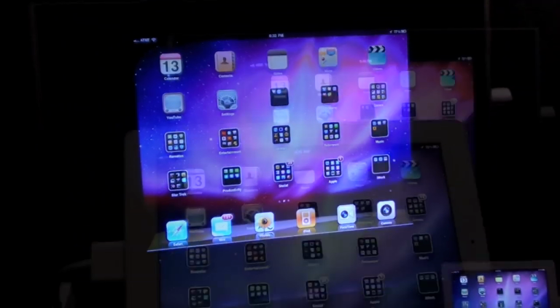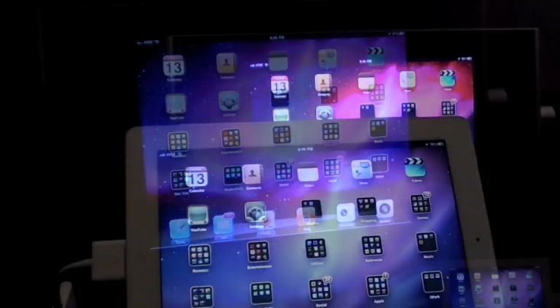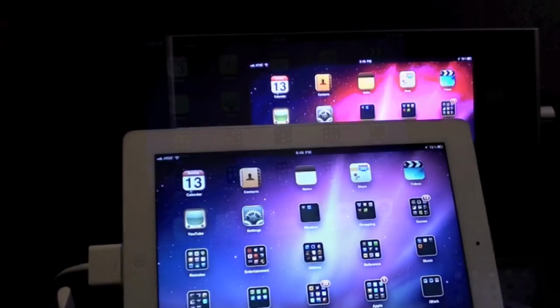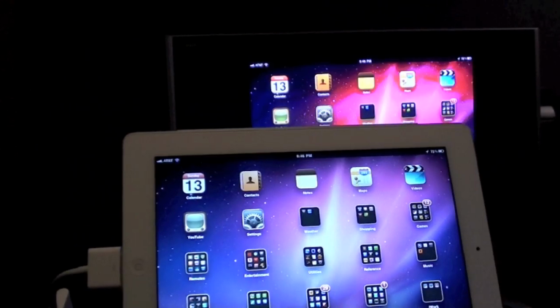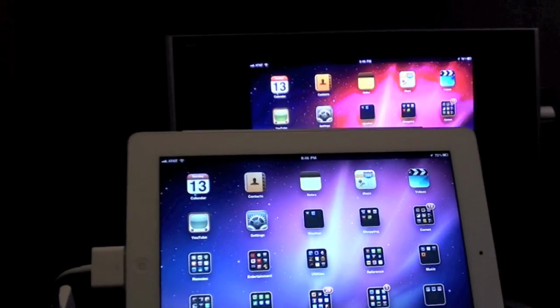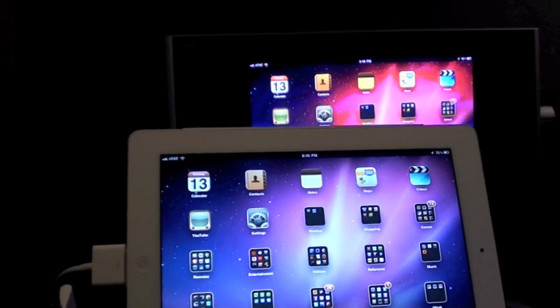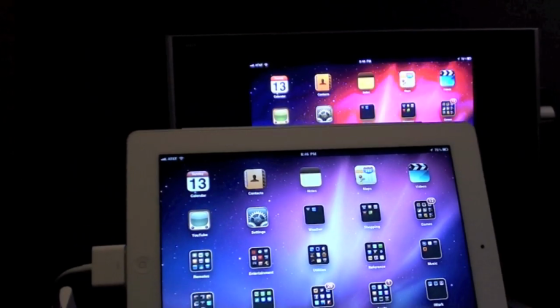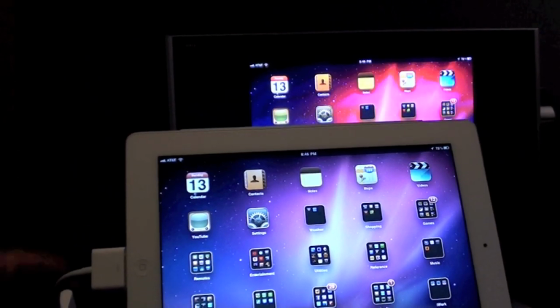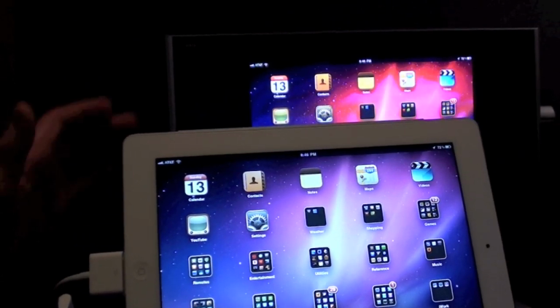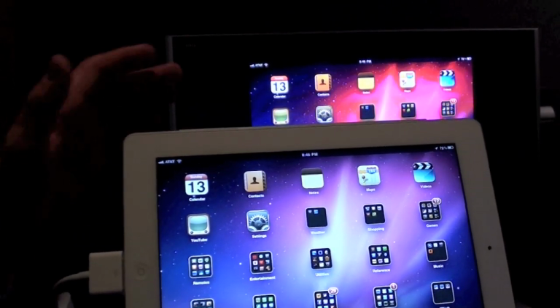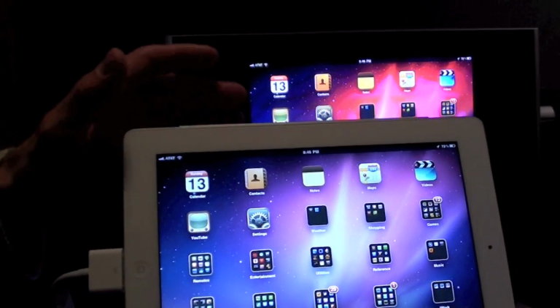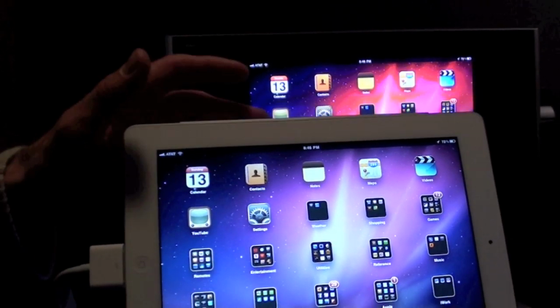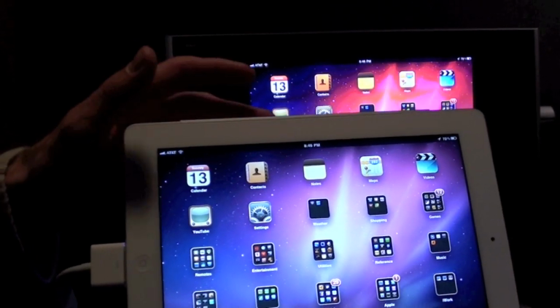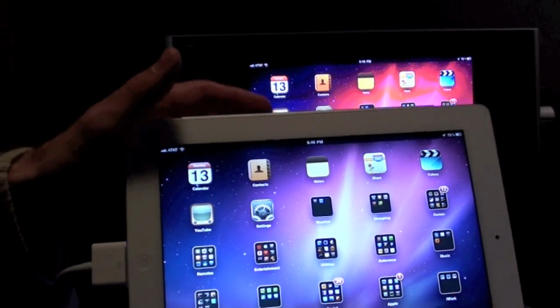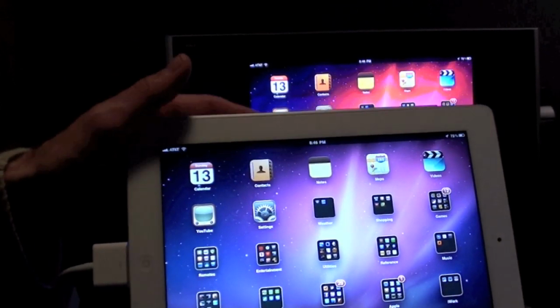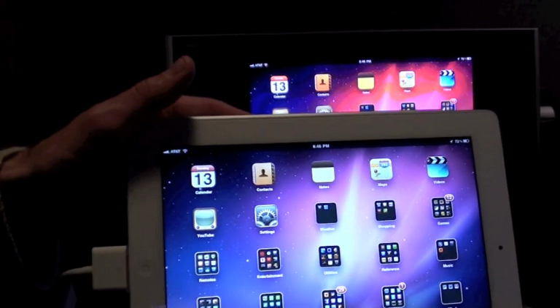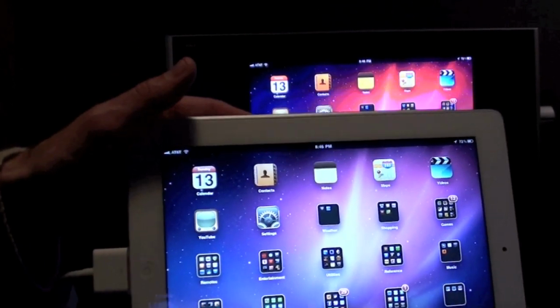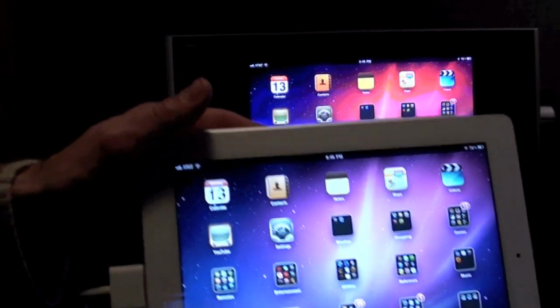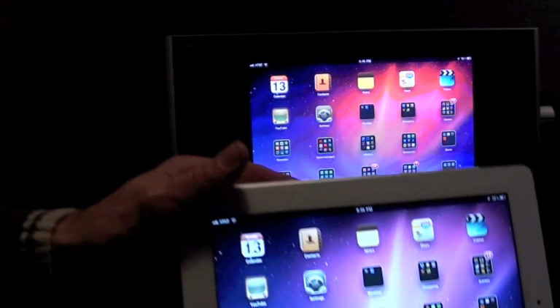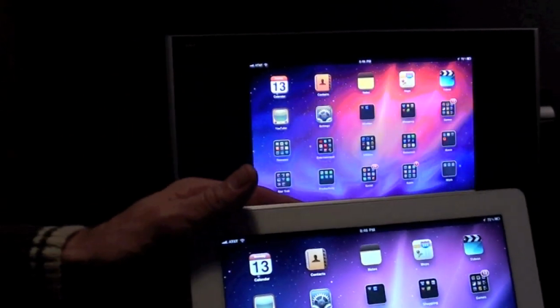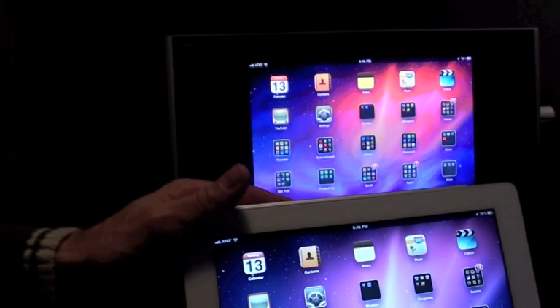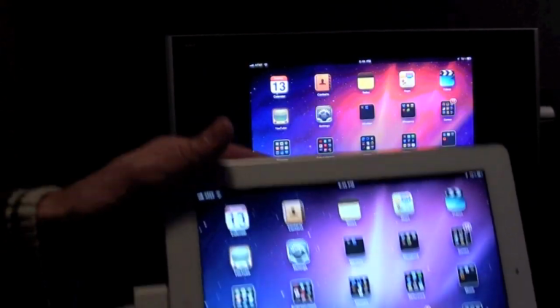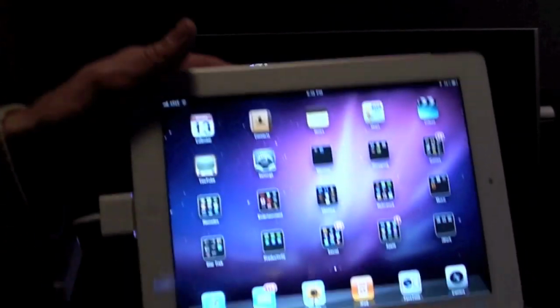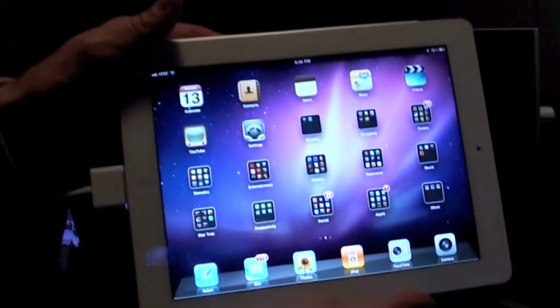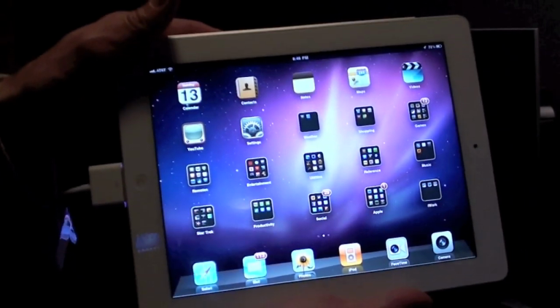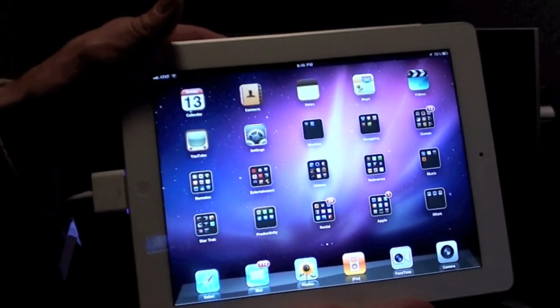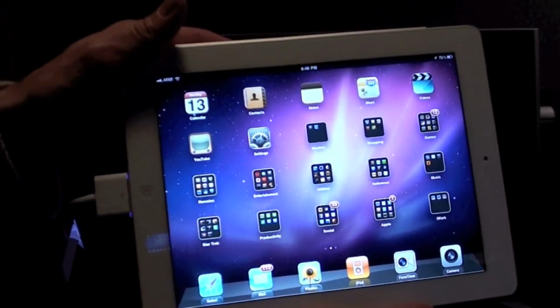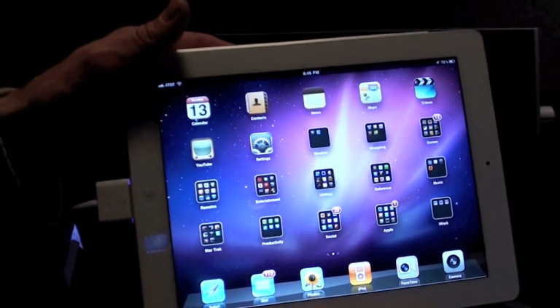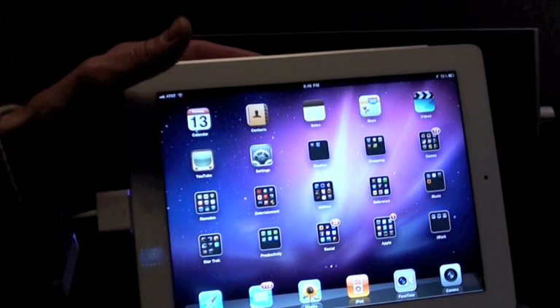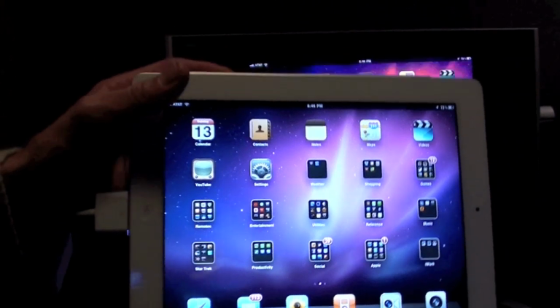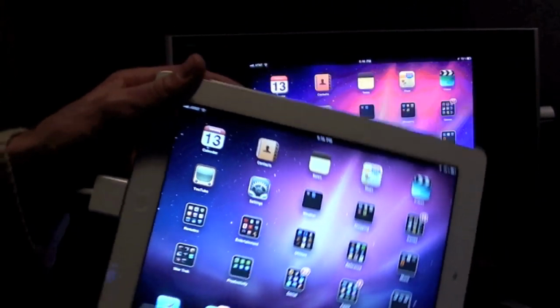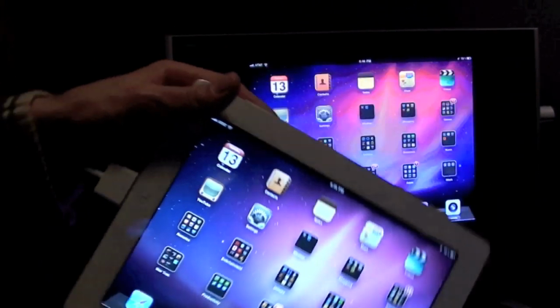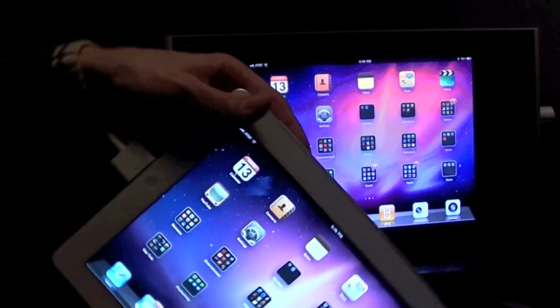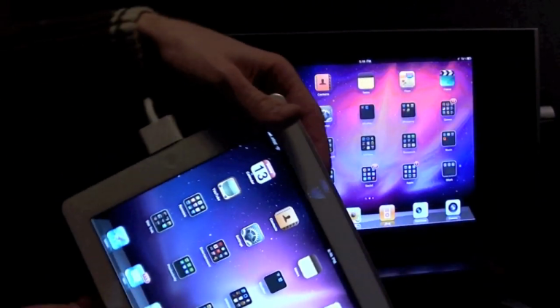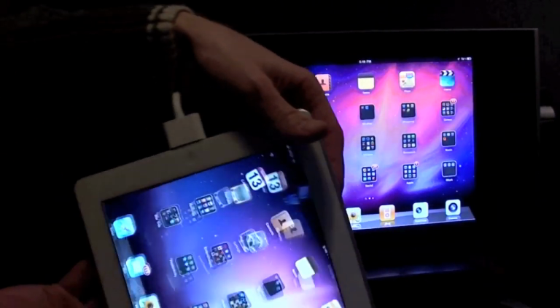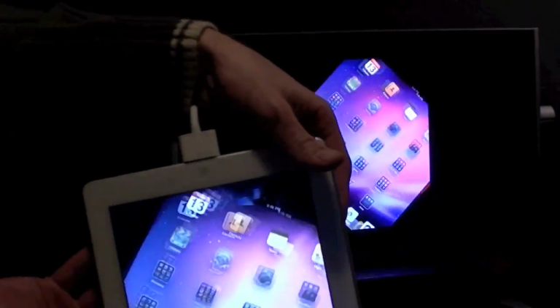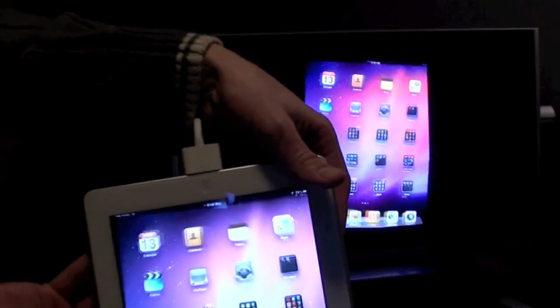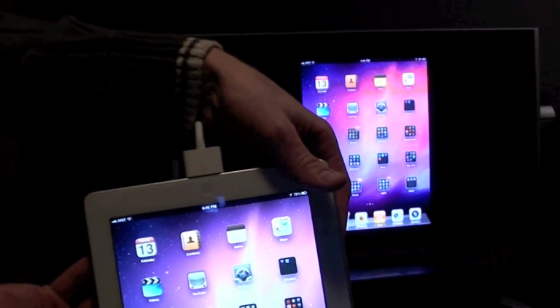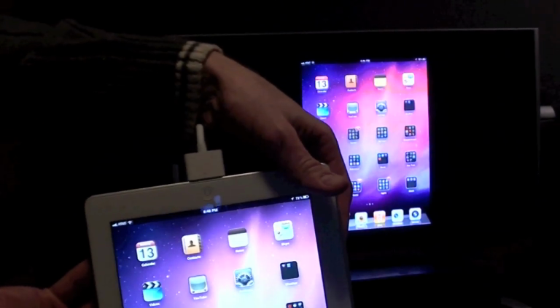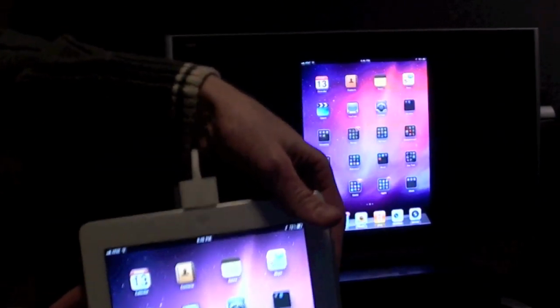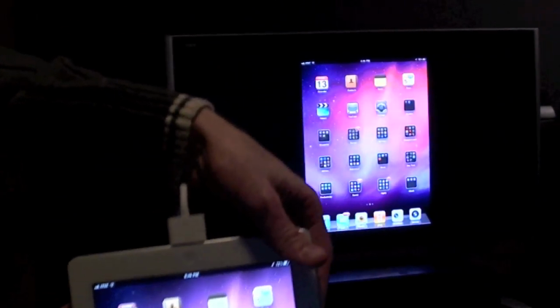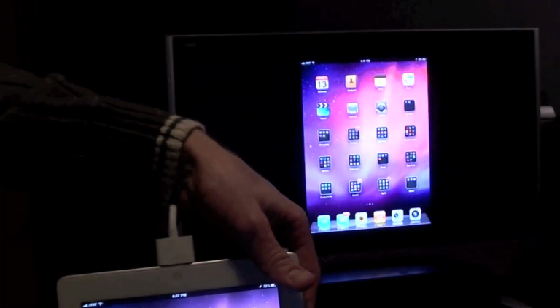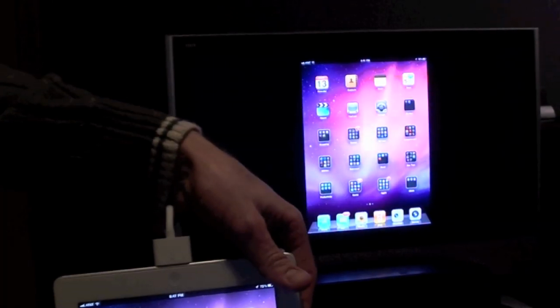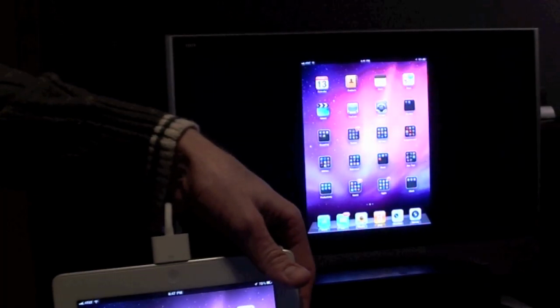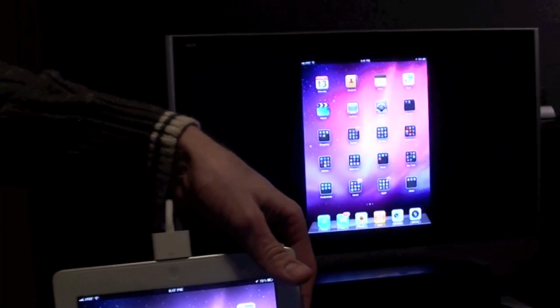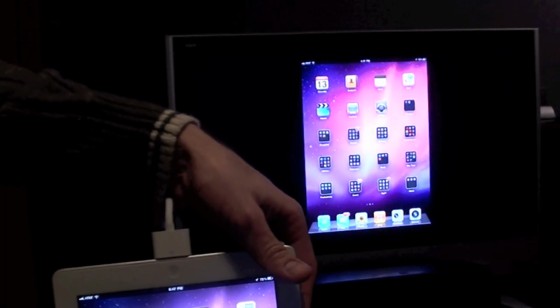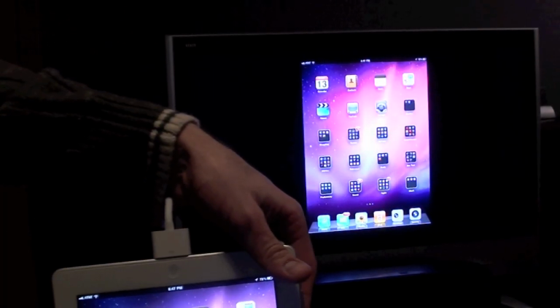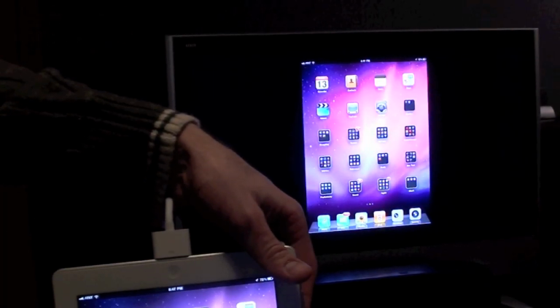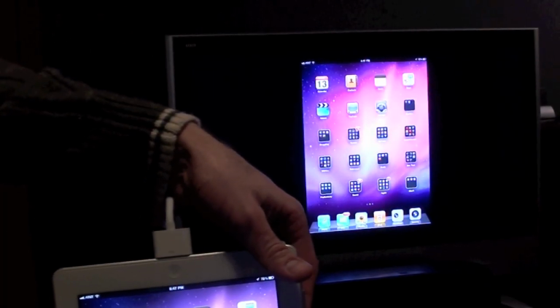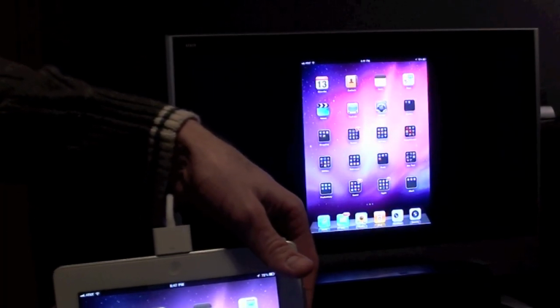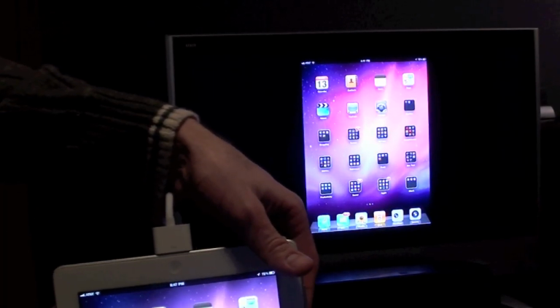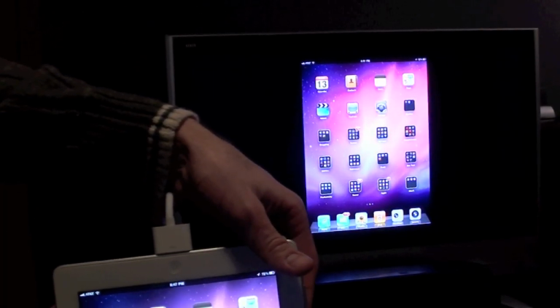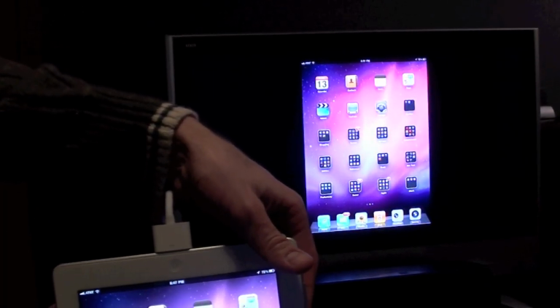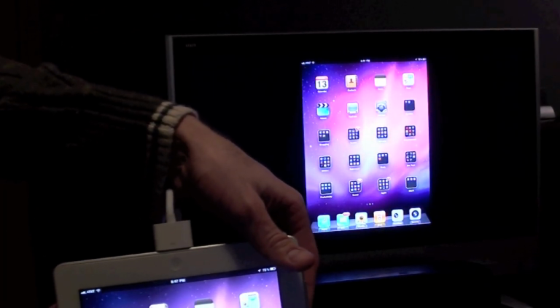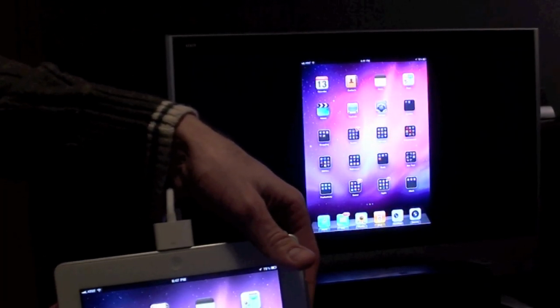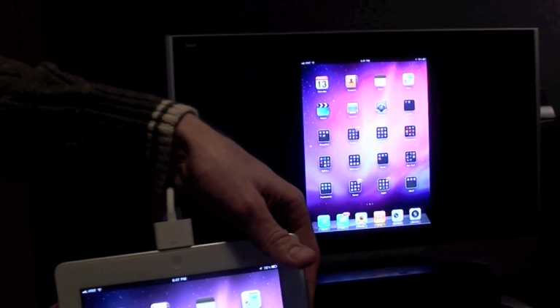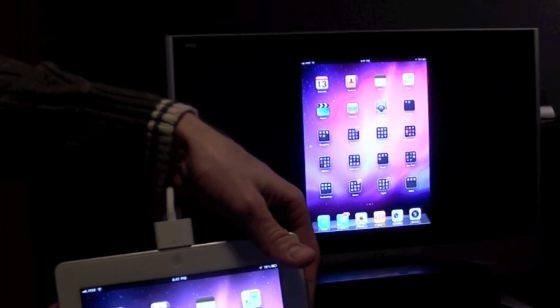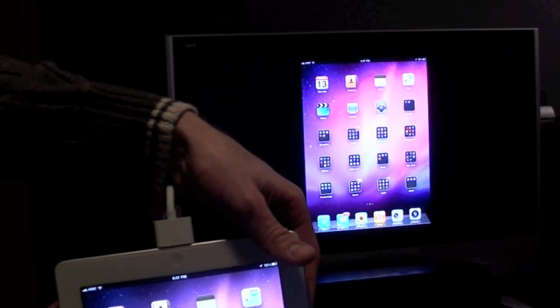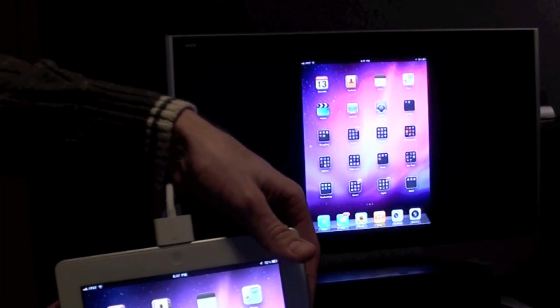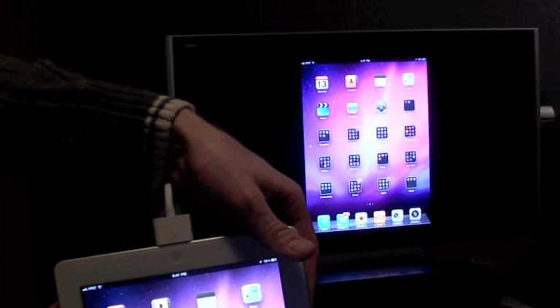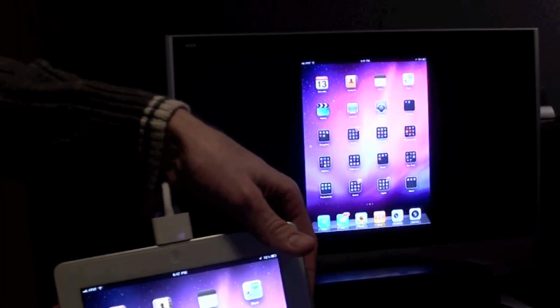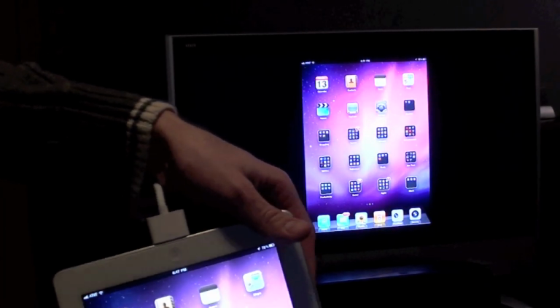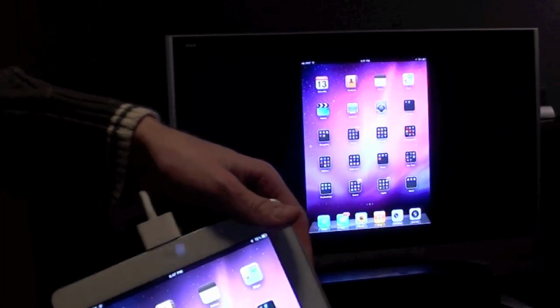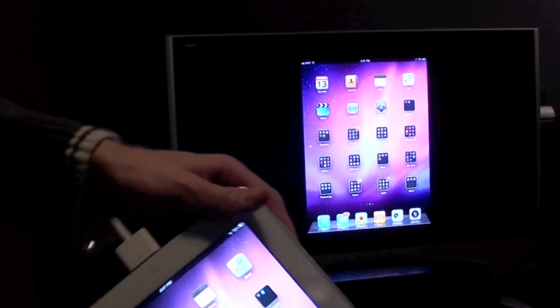The HDMI connector also supports orientation, so we have the landscape view here. If we rotate to portrait, you get portrait on your television as well.